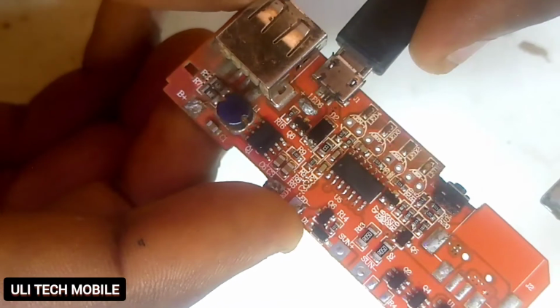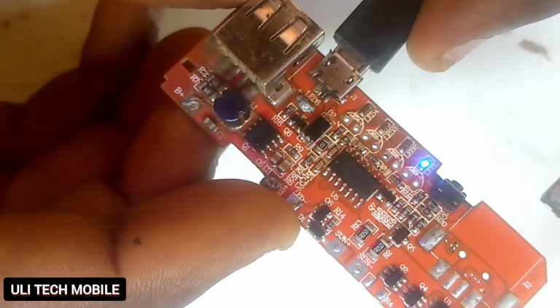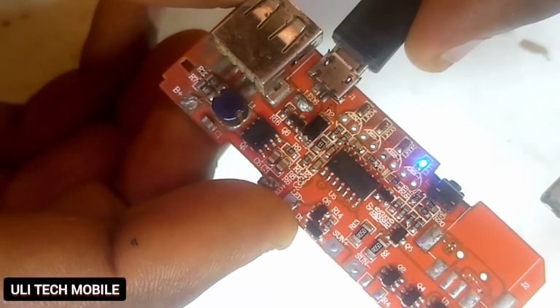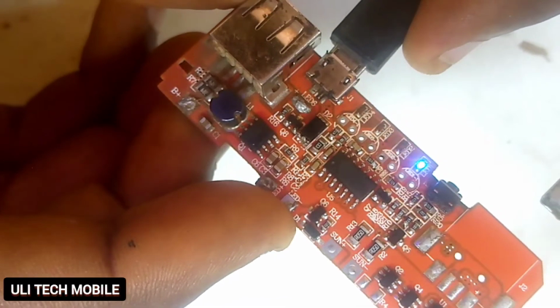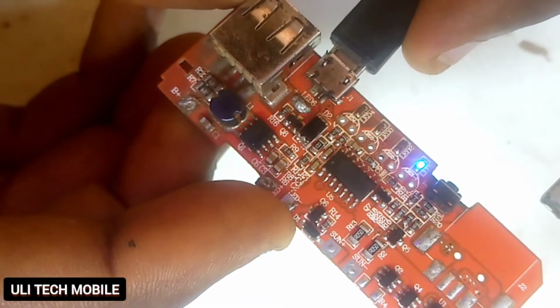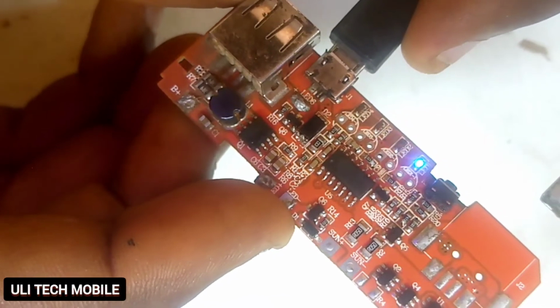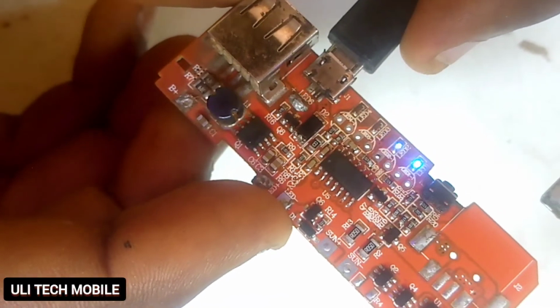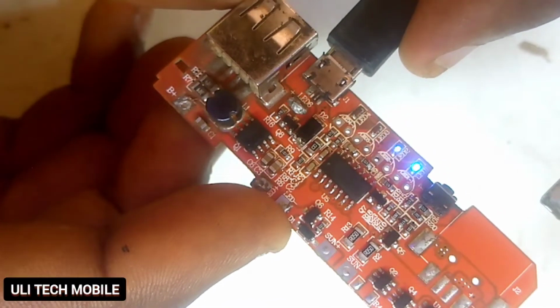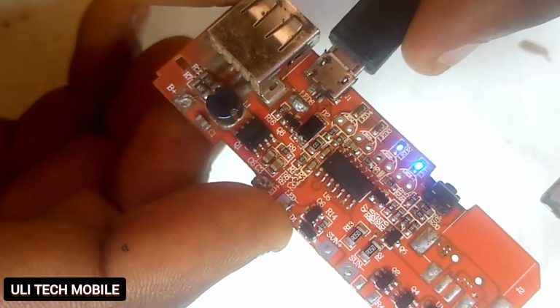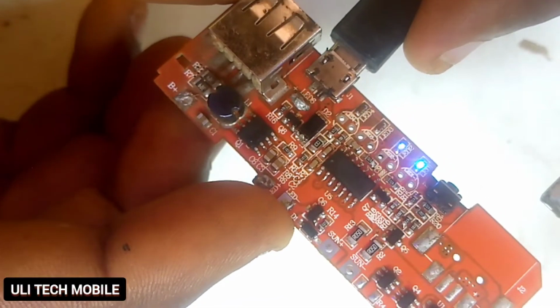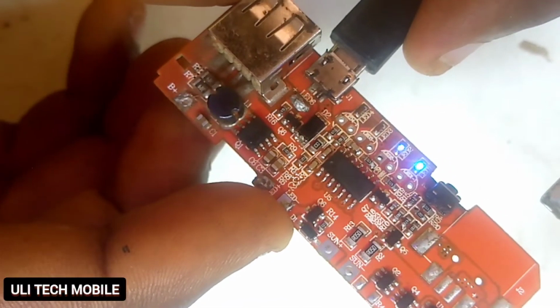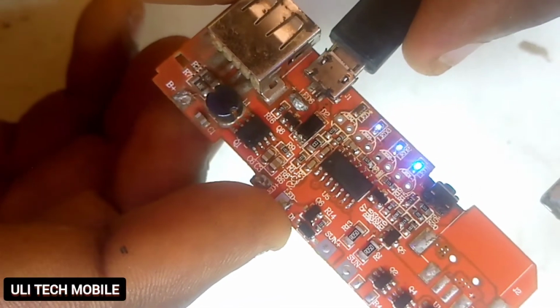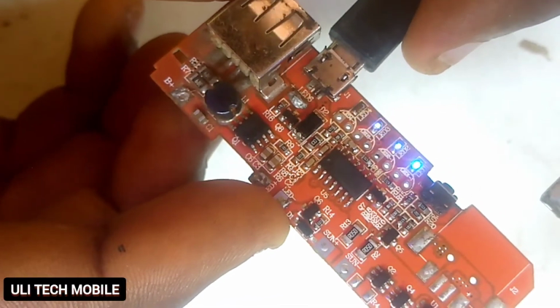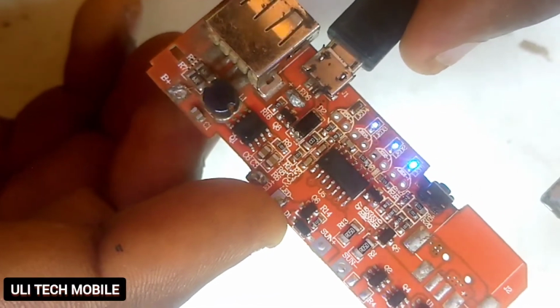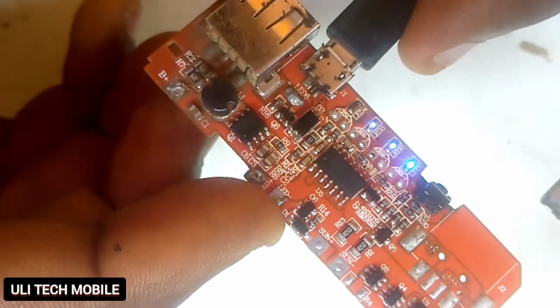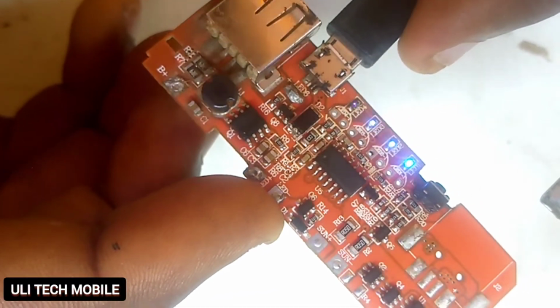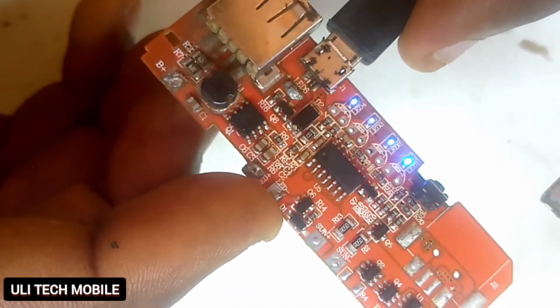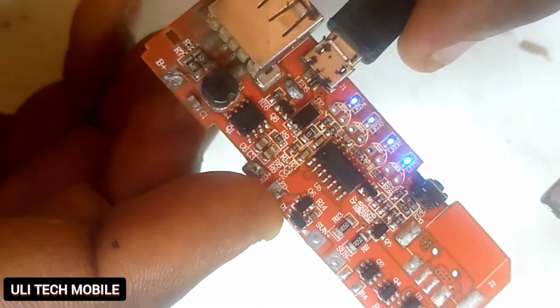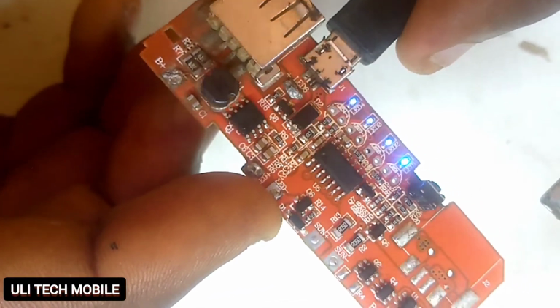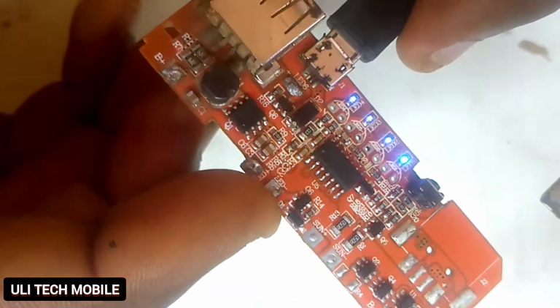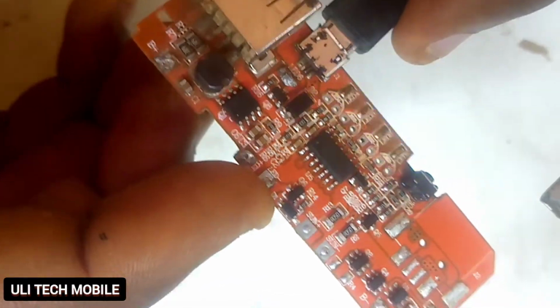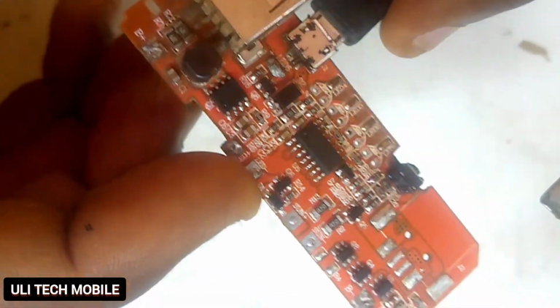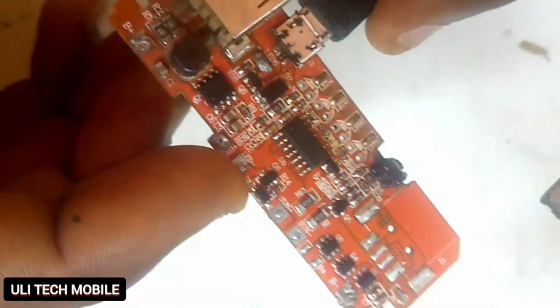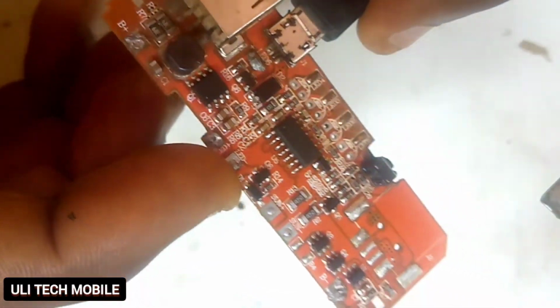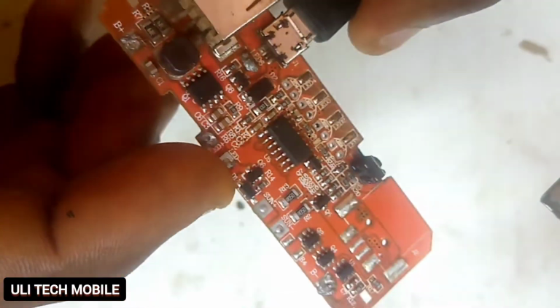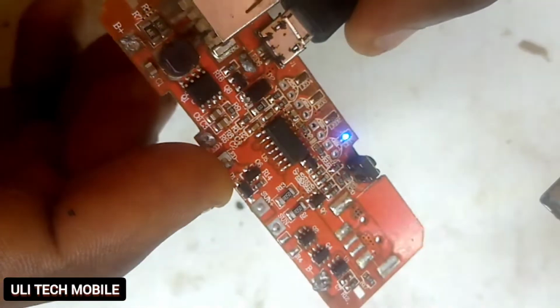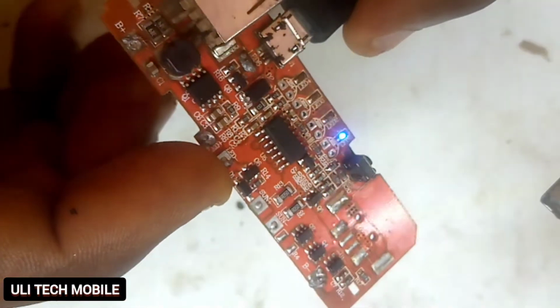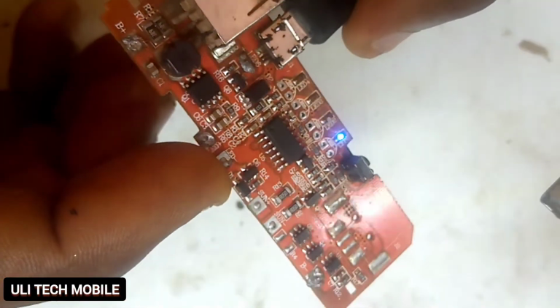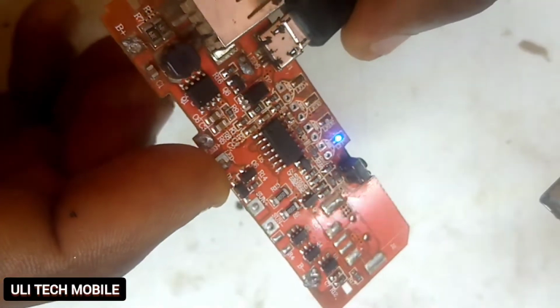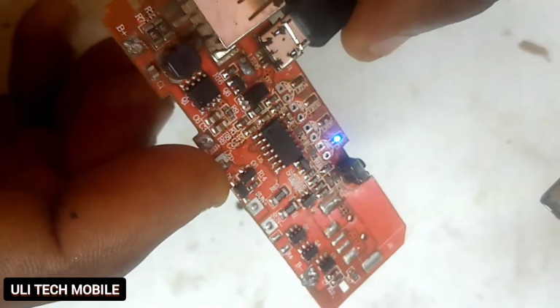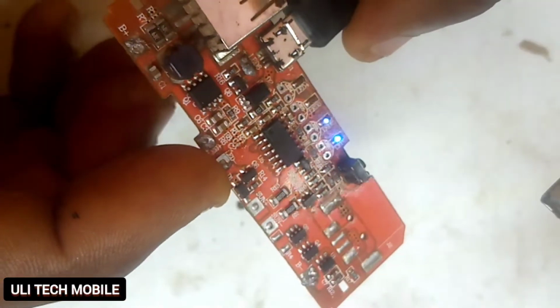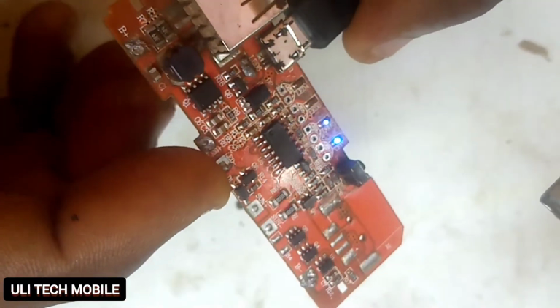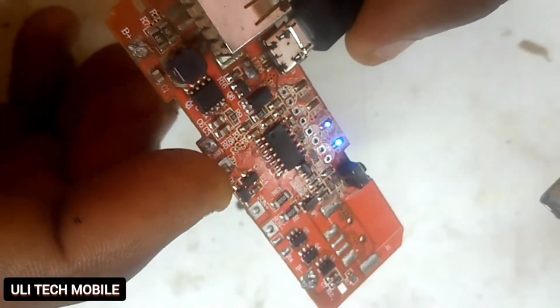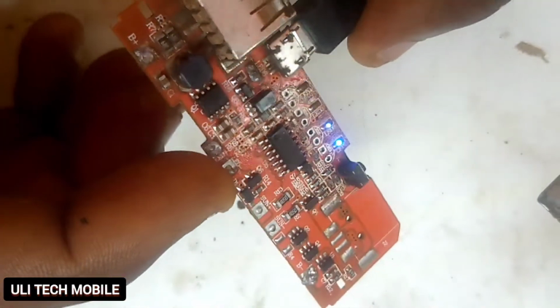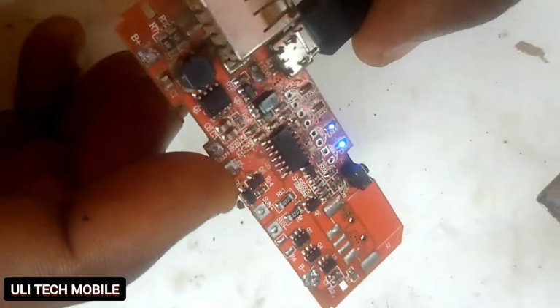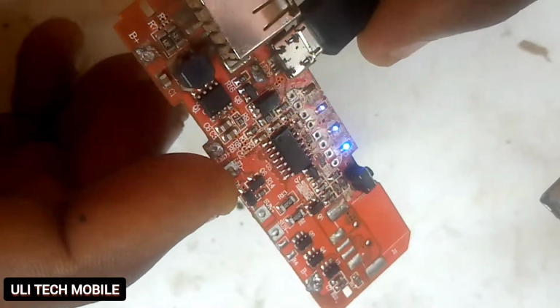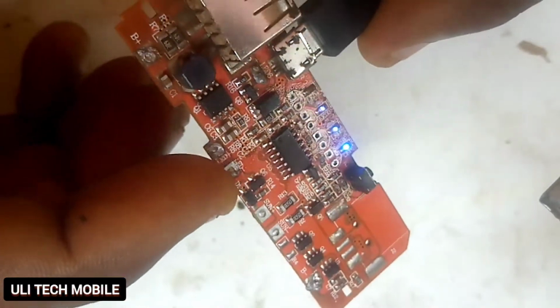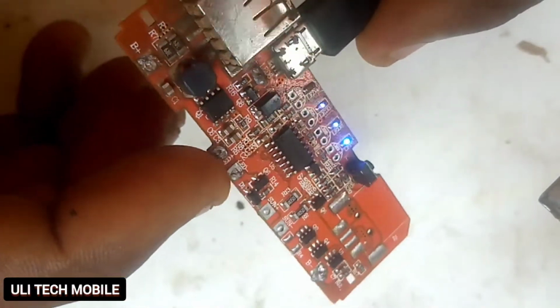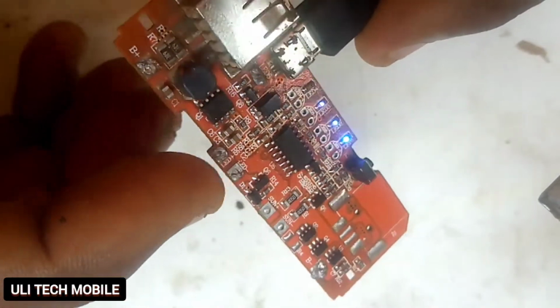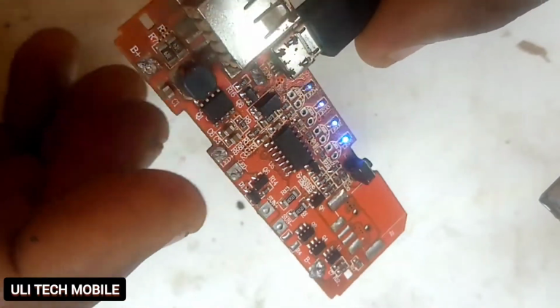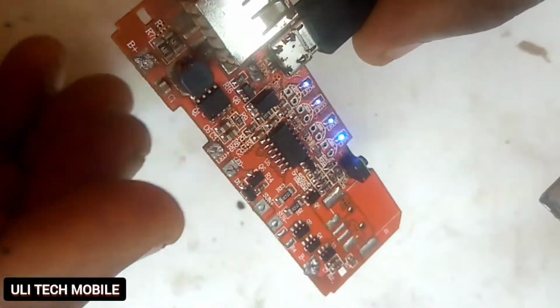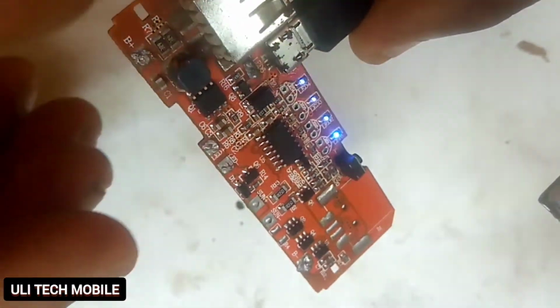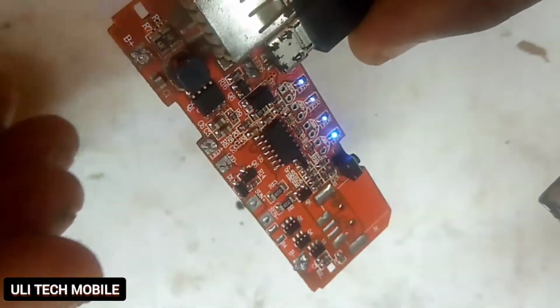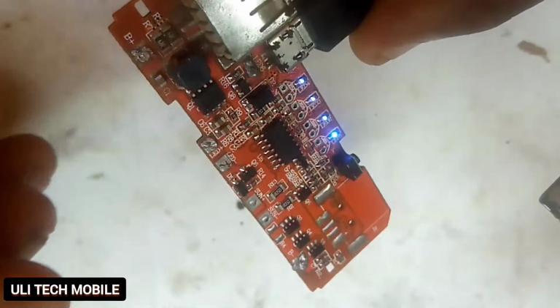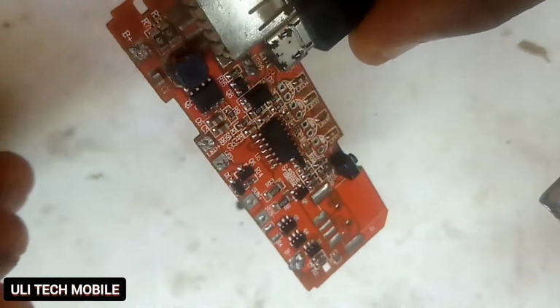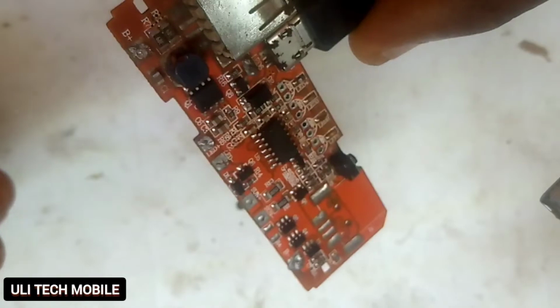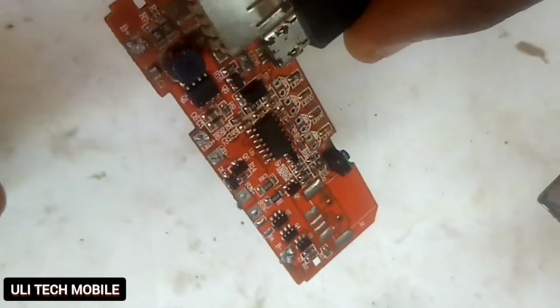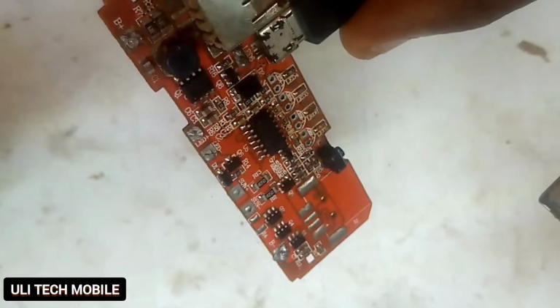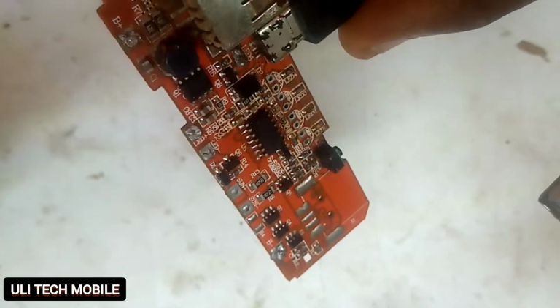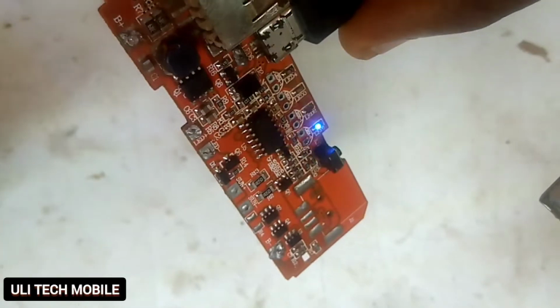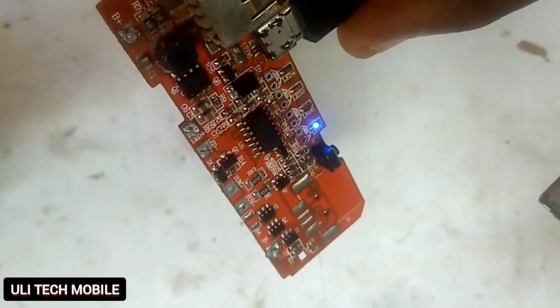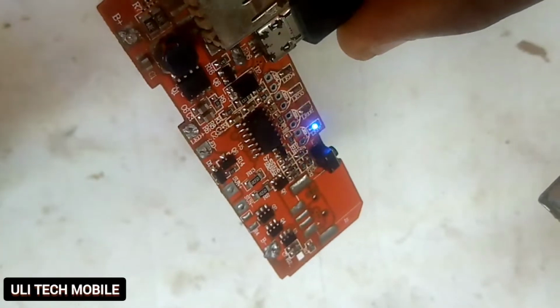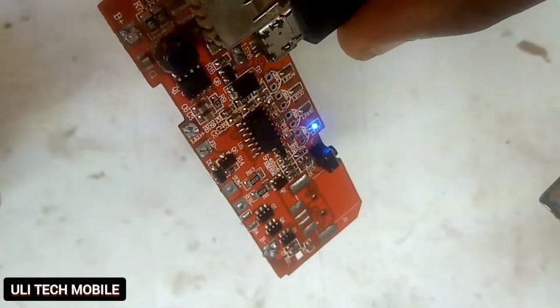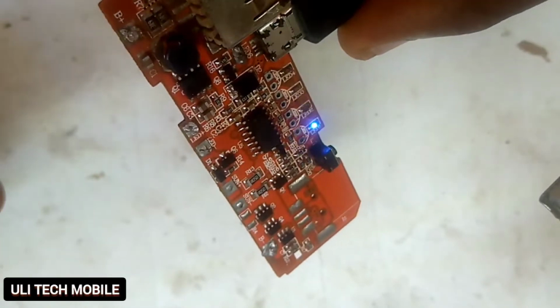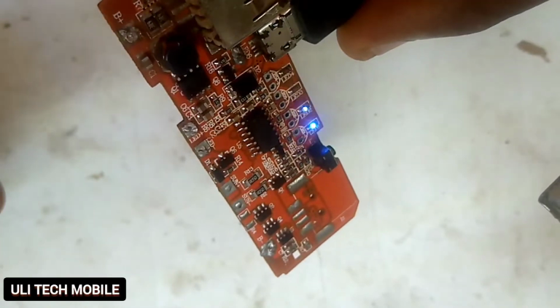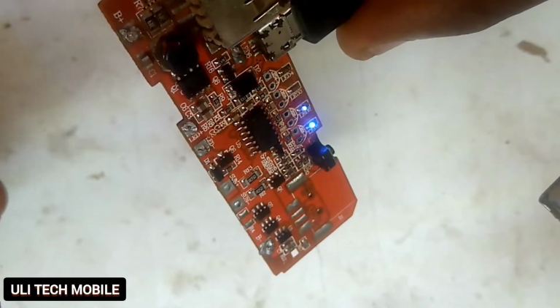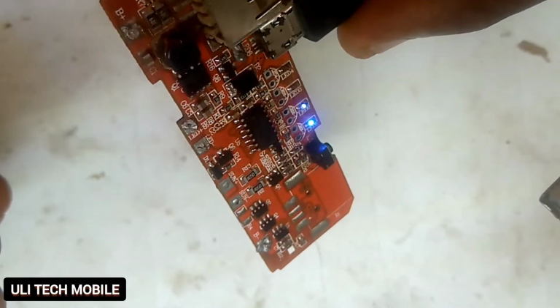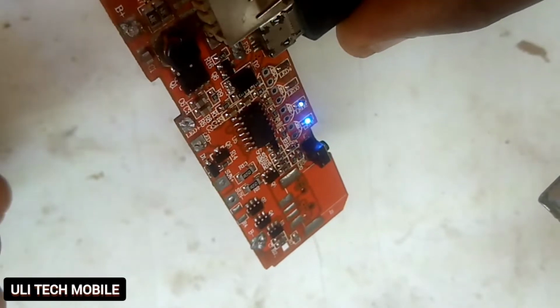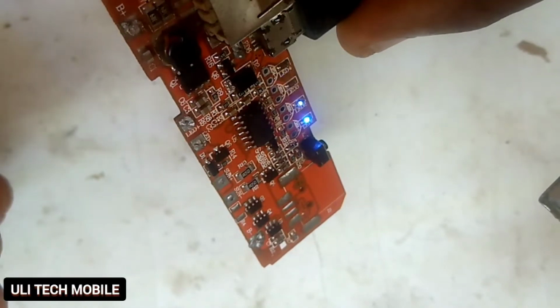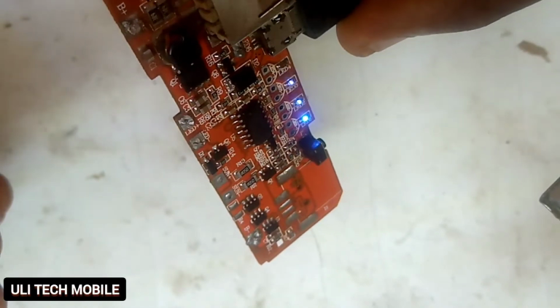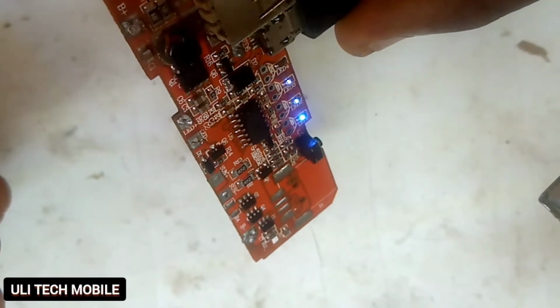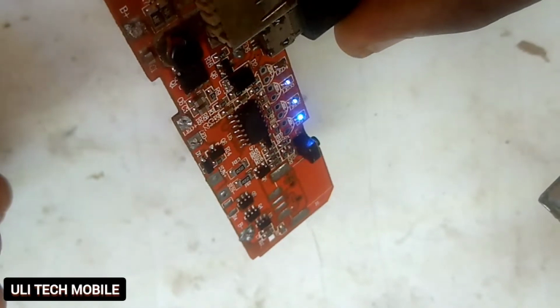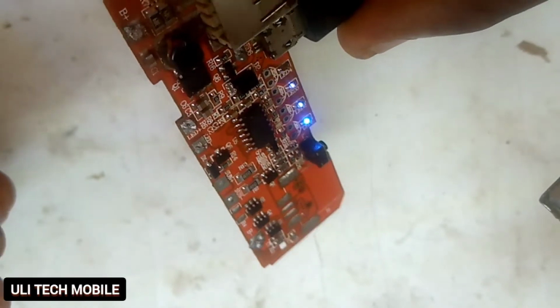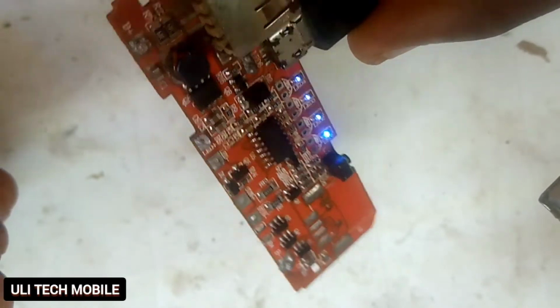Hello guys, today I'm going to show you how to change an SMD and how to repair it.